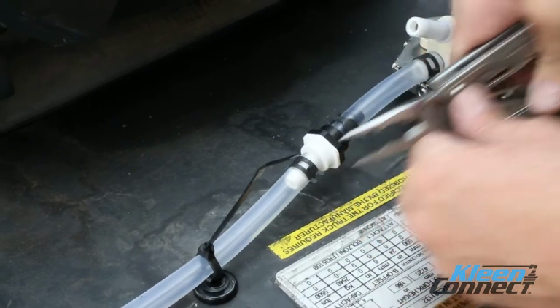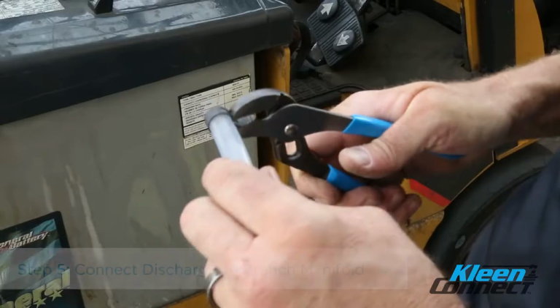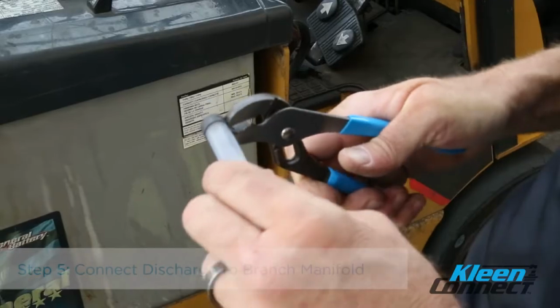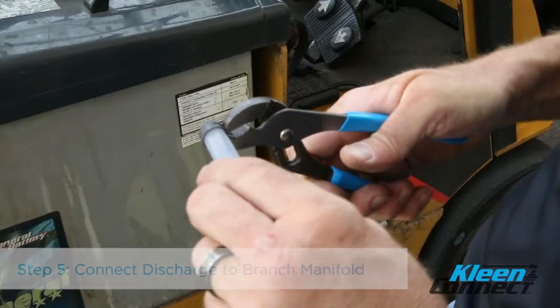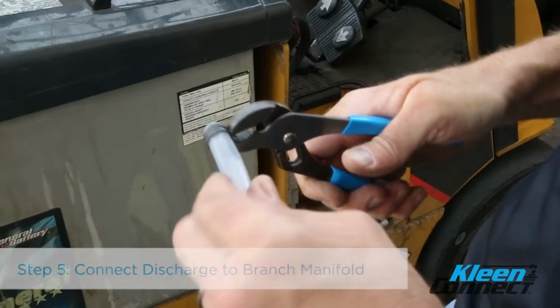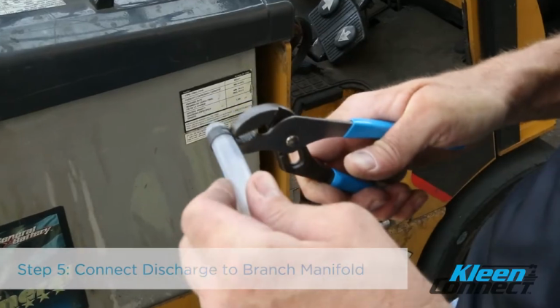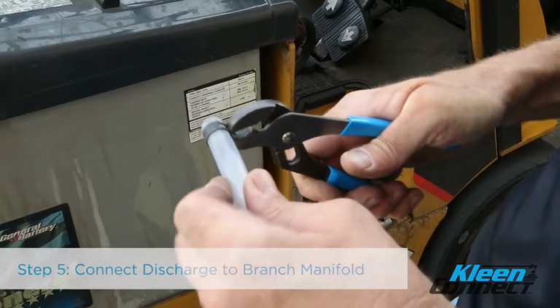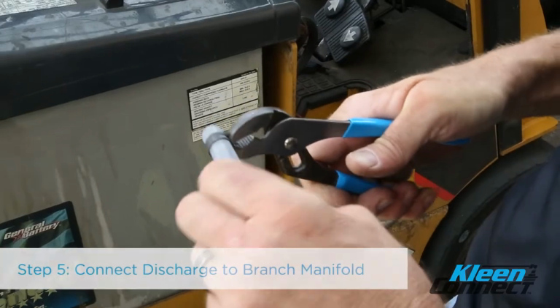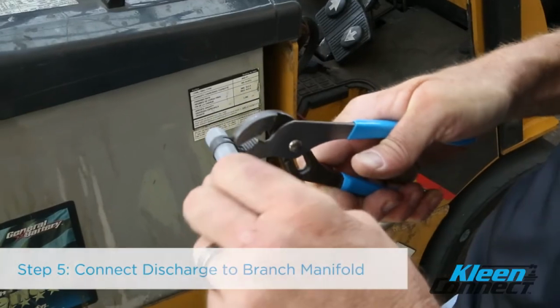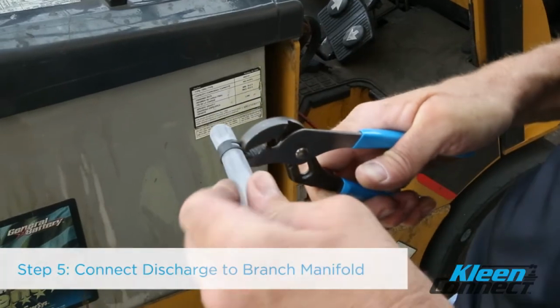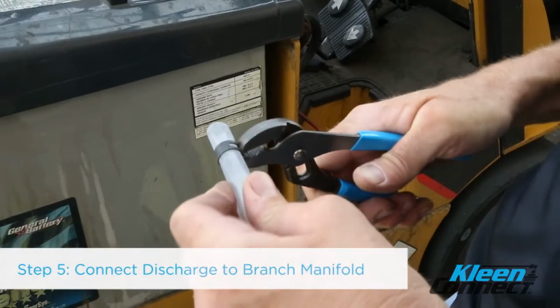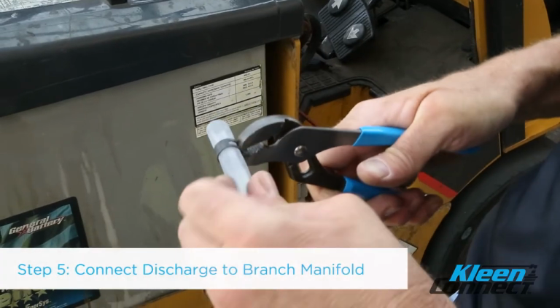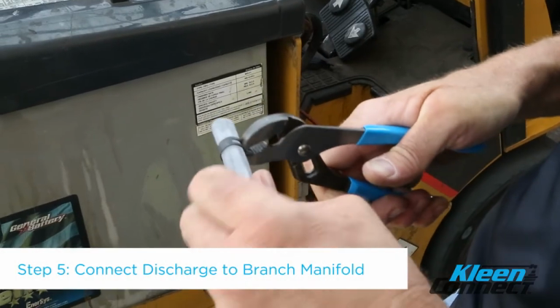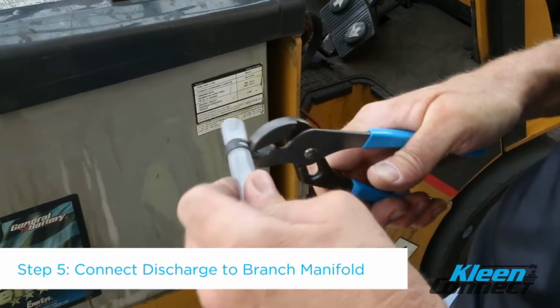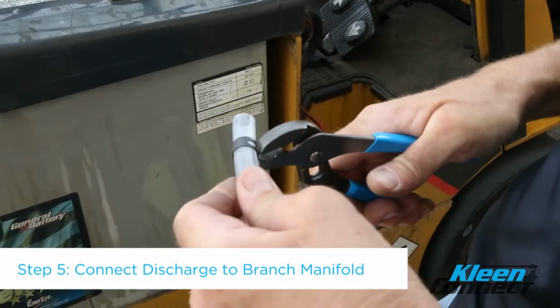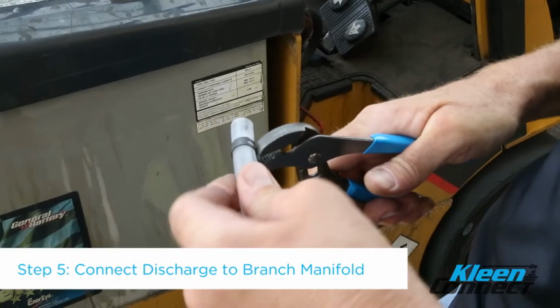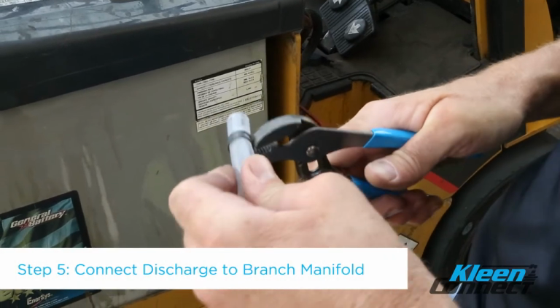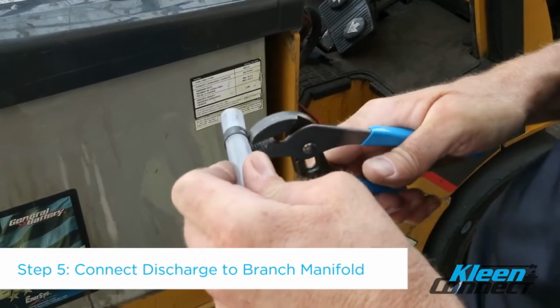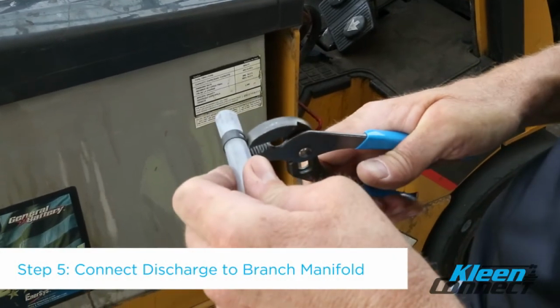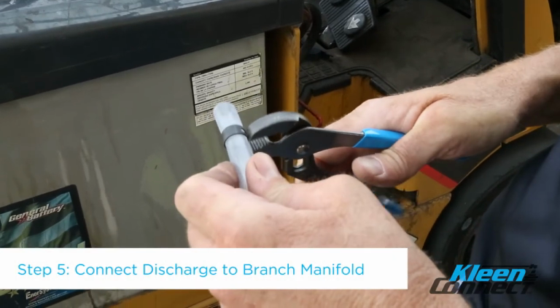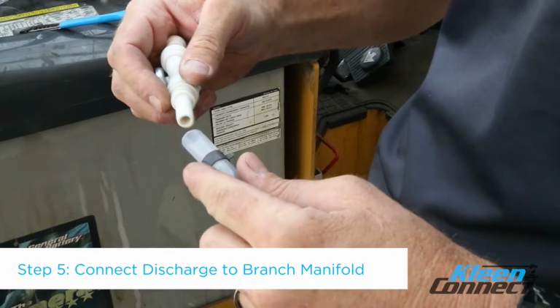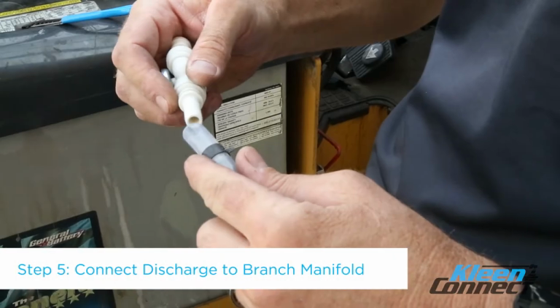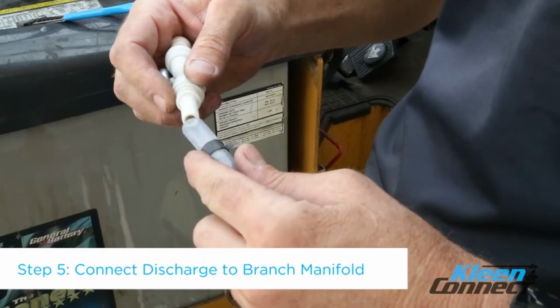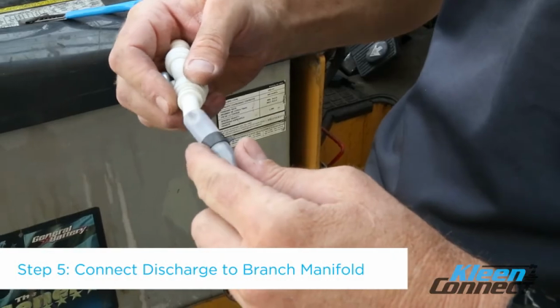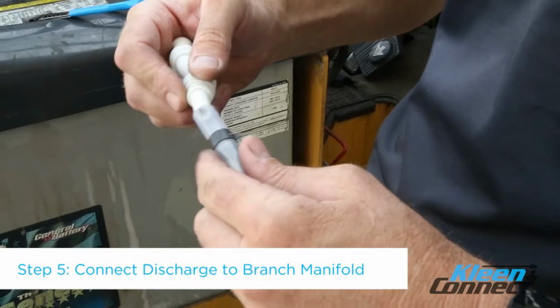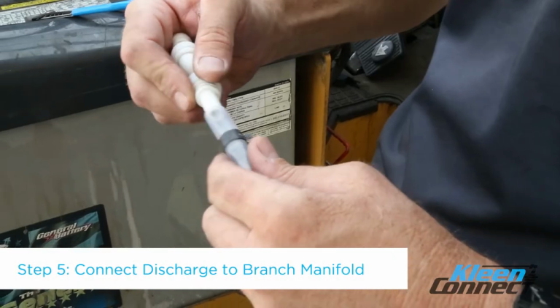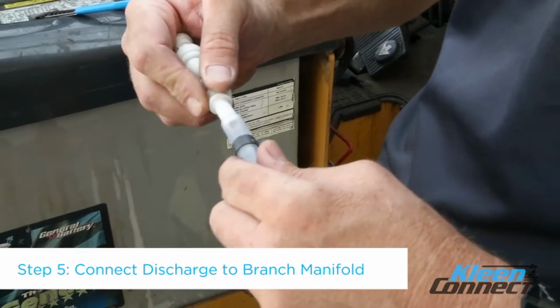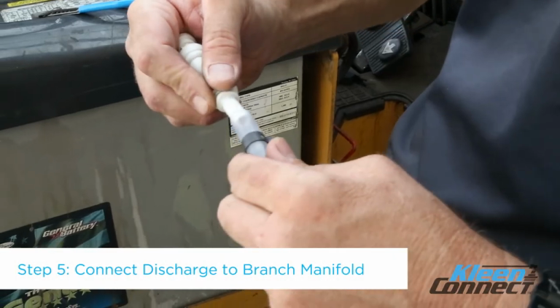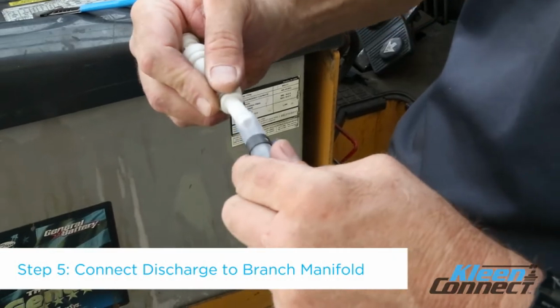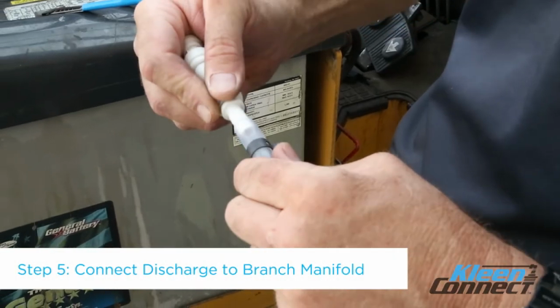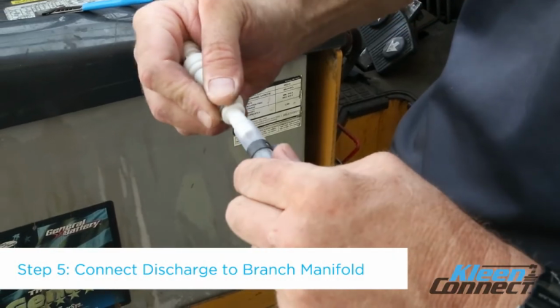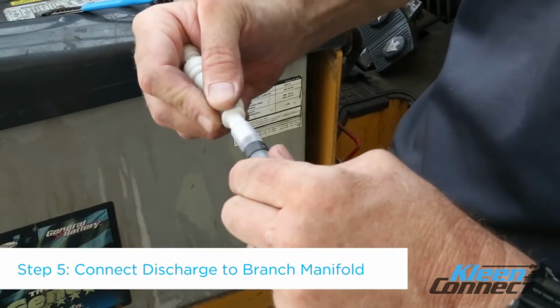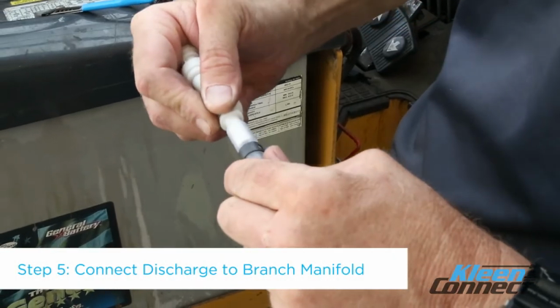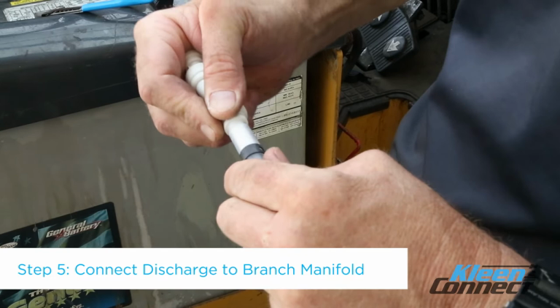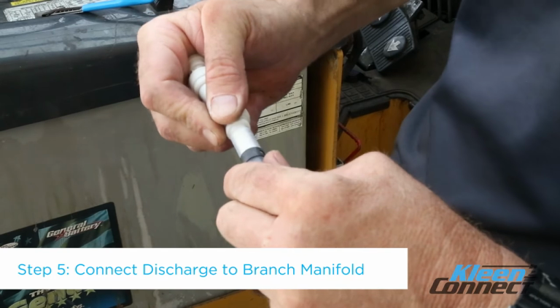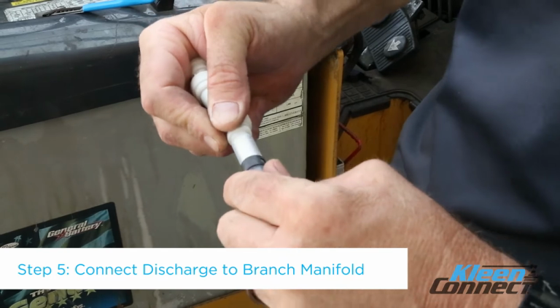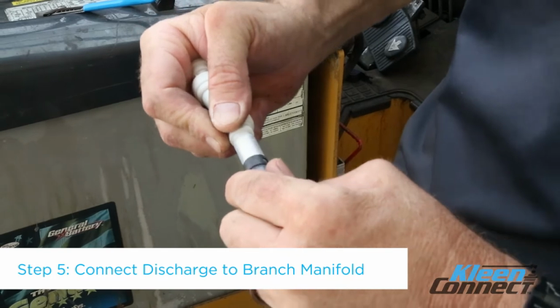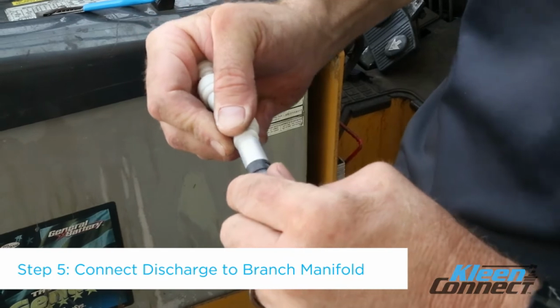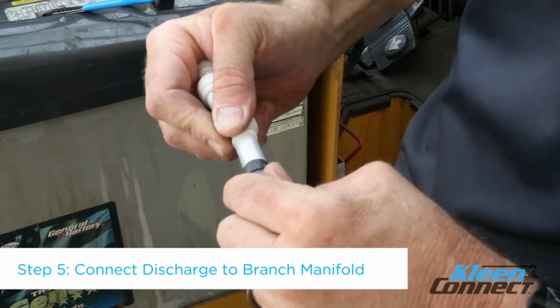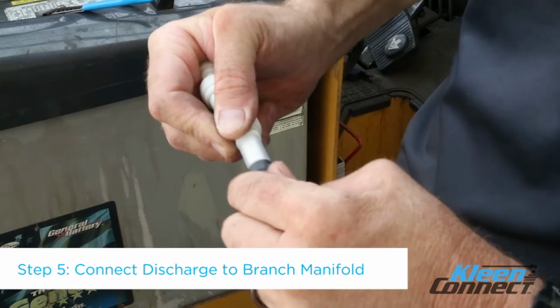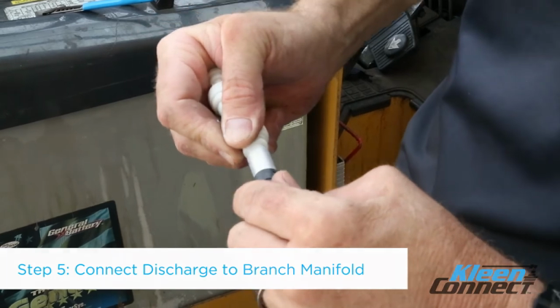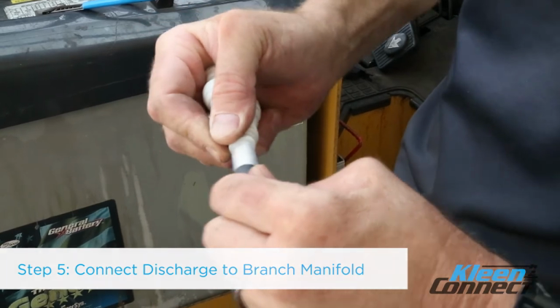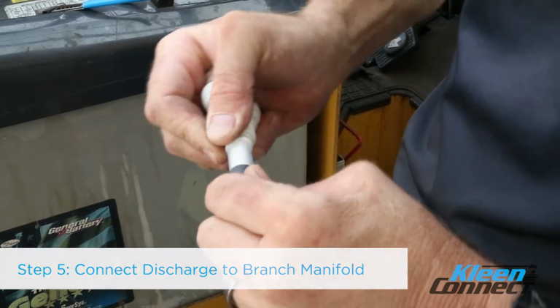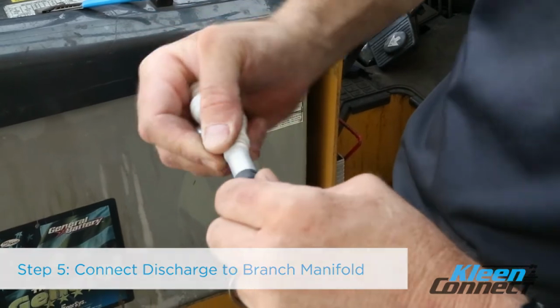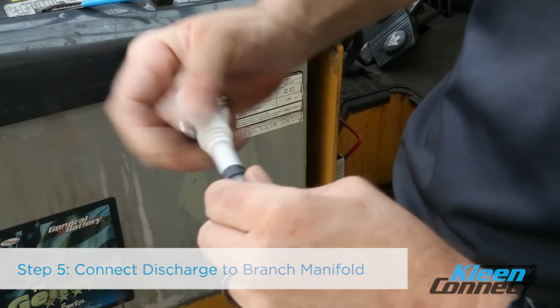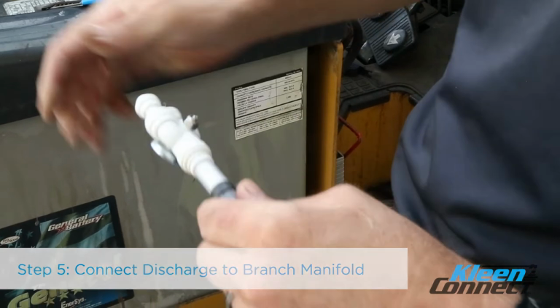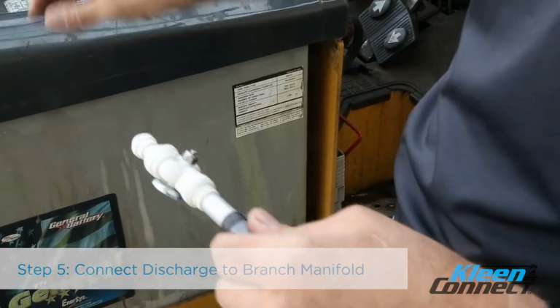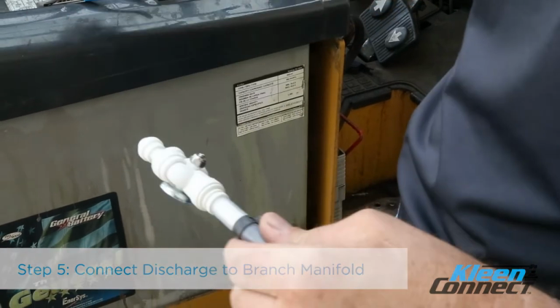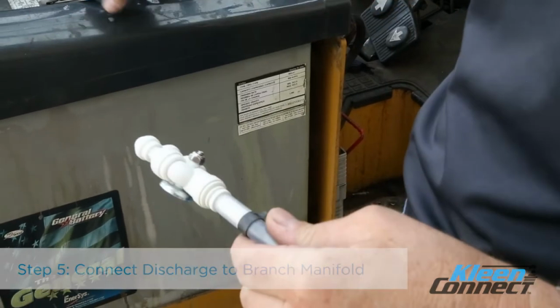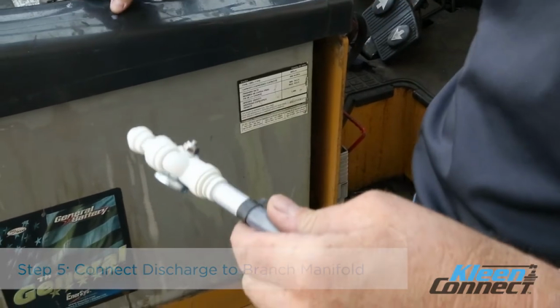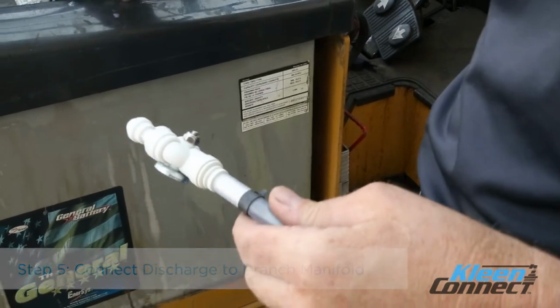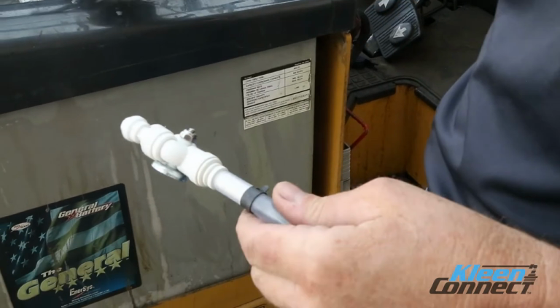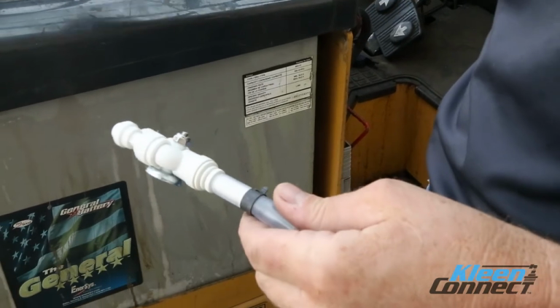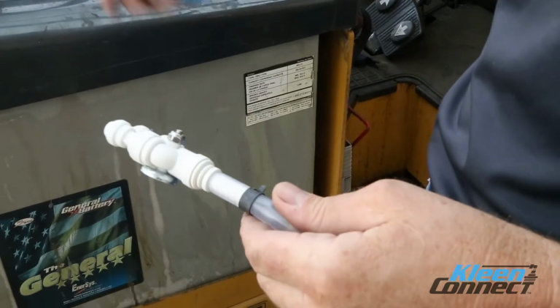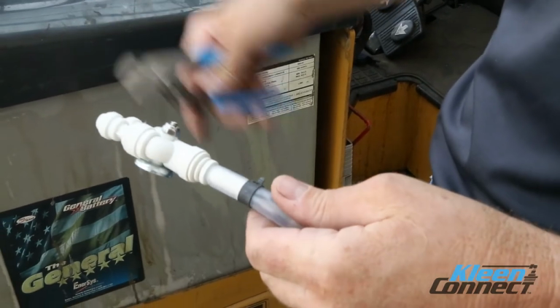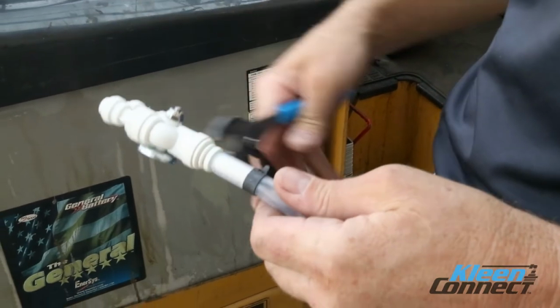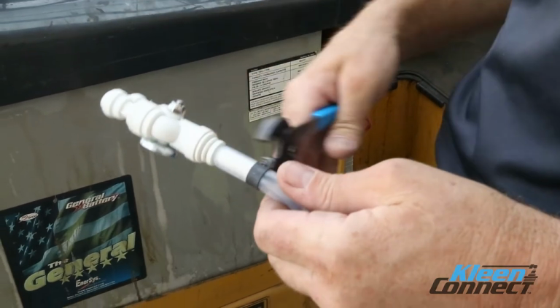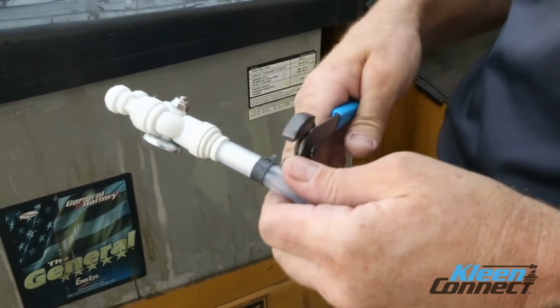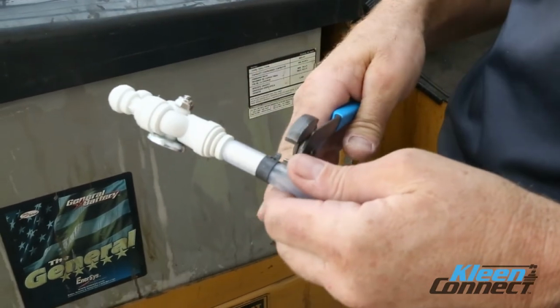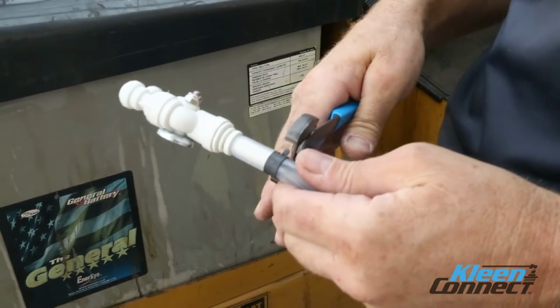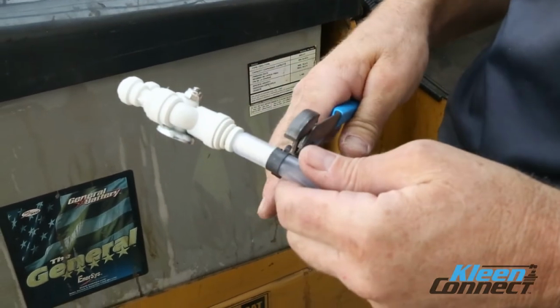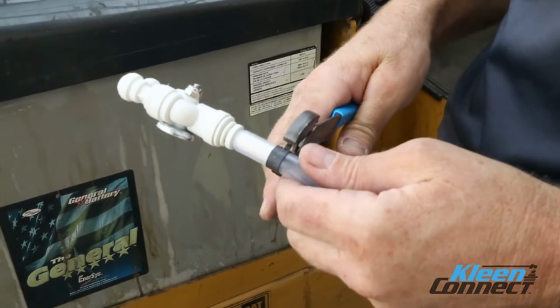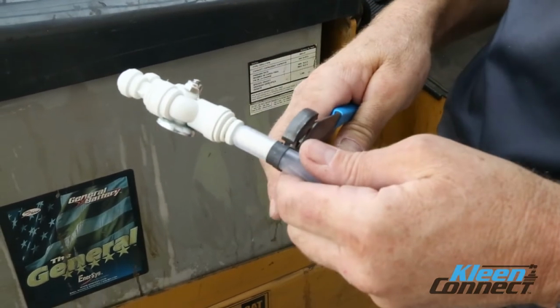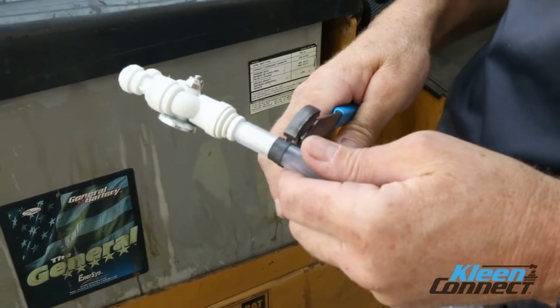Step 5. Attach the ½ inch clear tubing to the branch manifold and secure with the provided spring clamp.